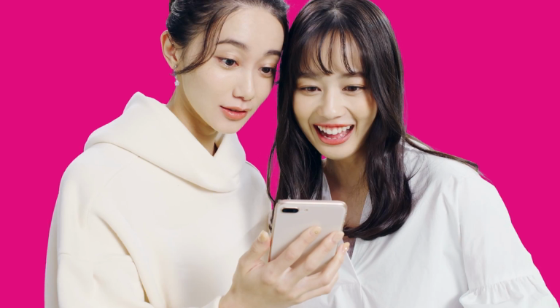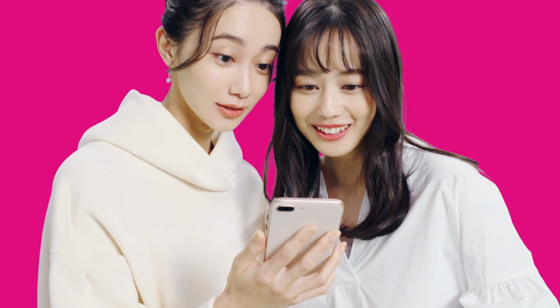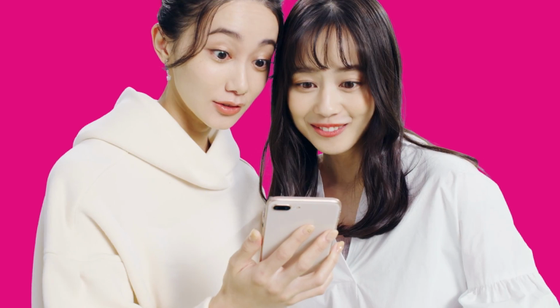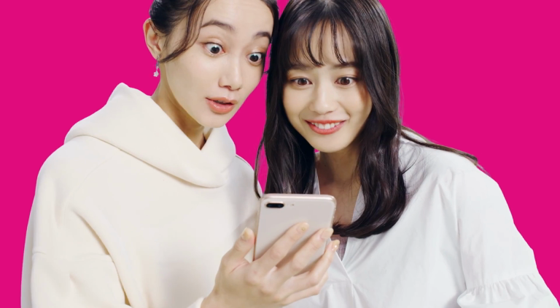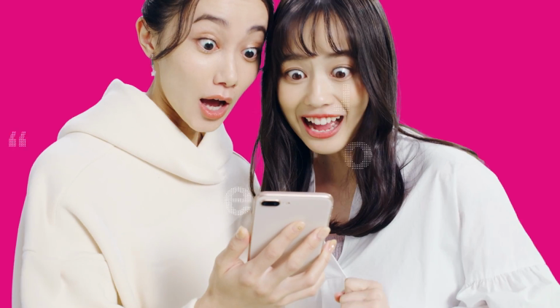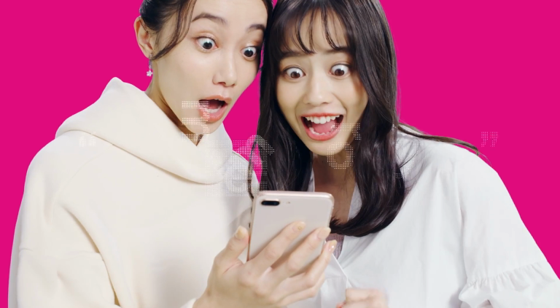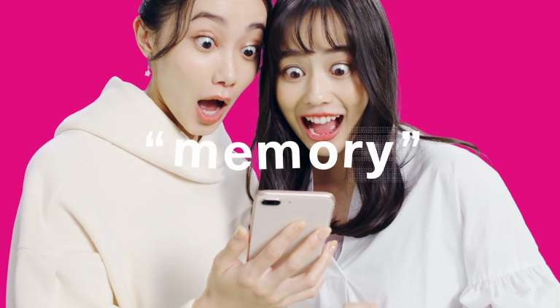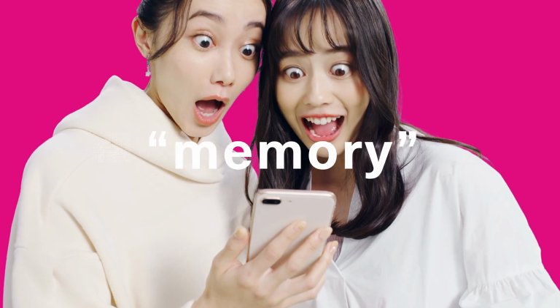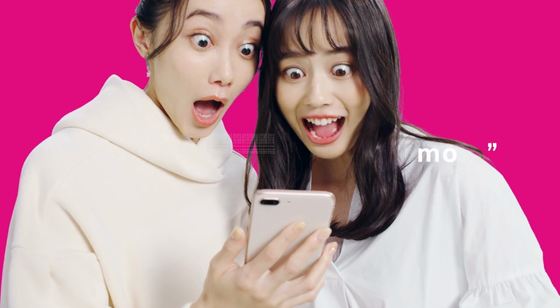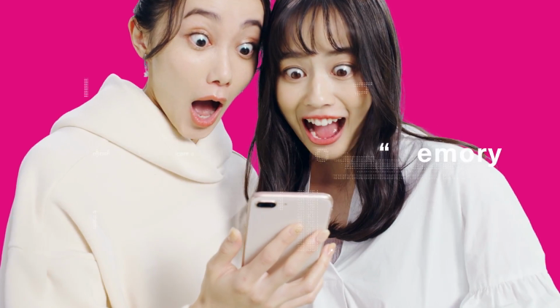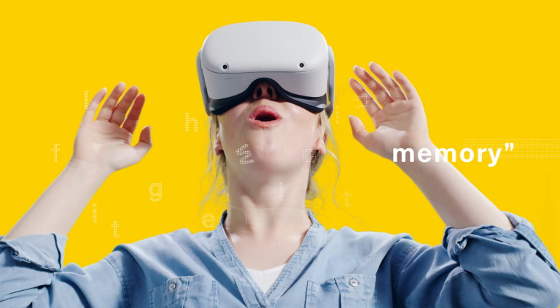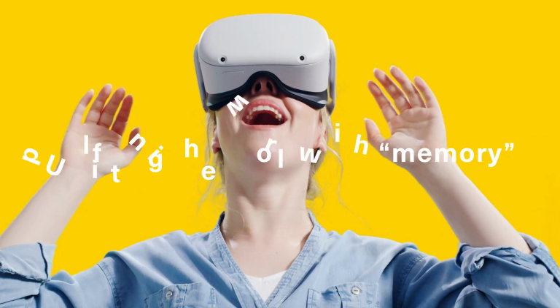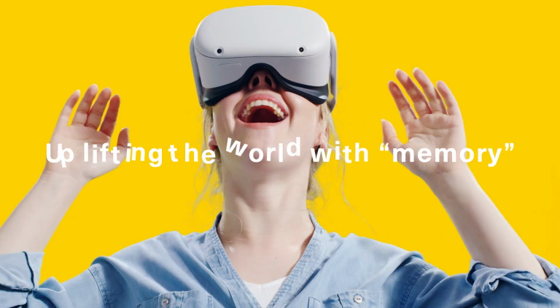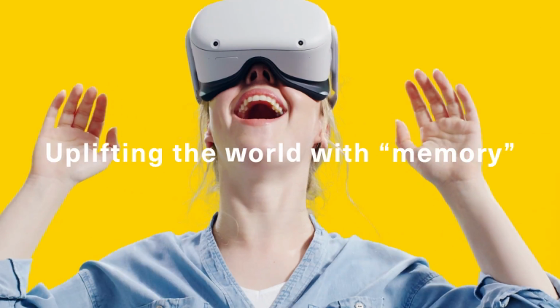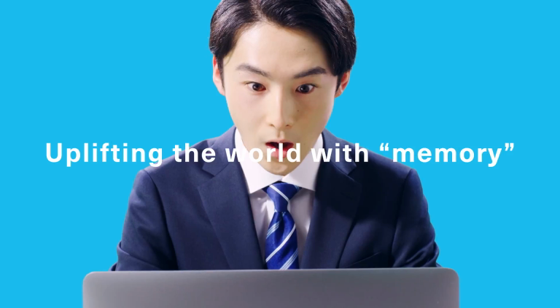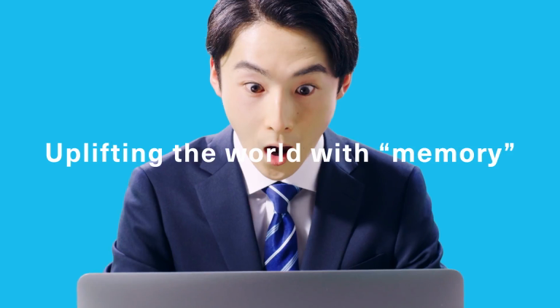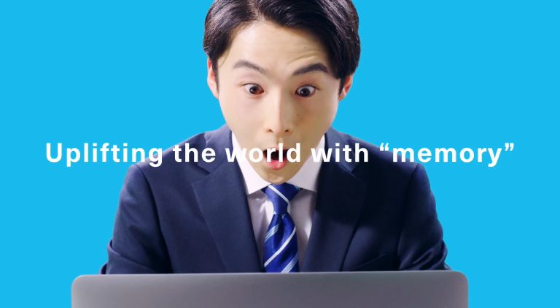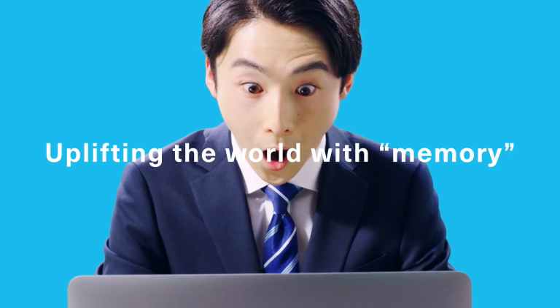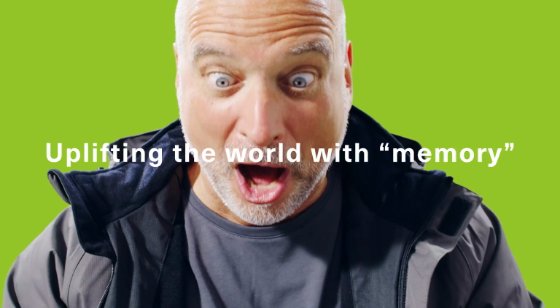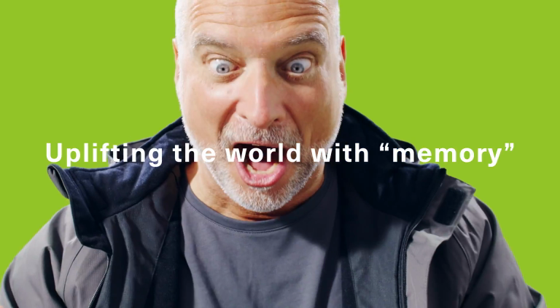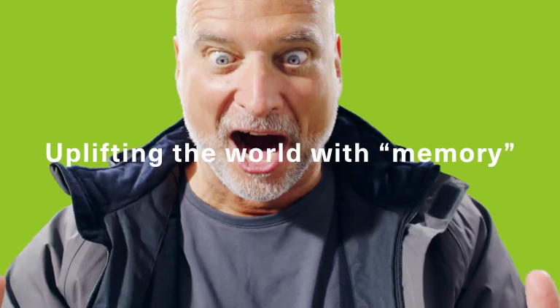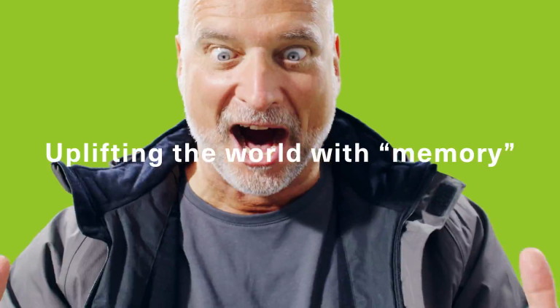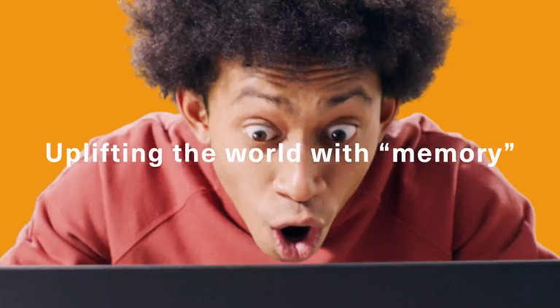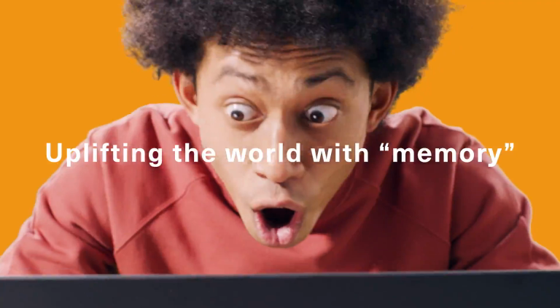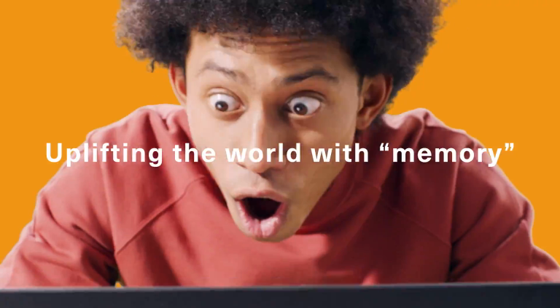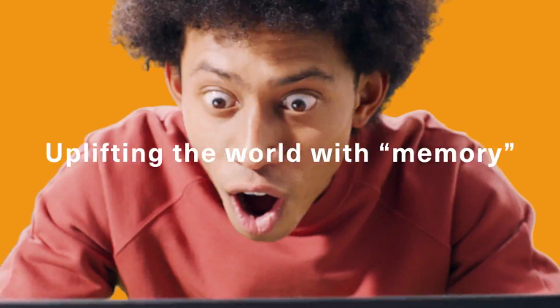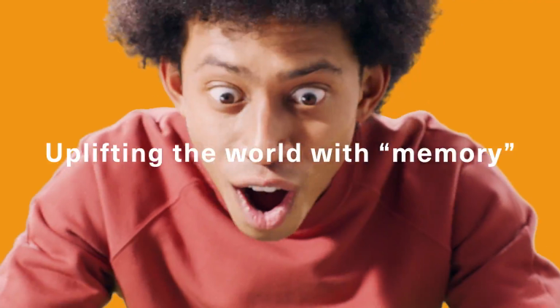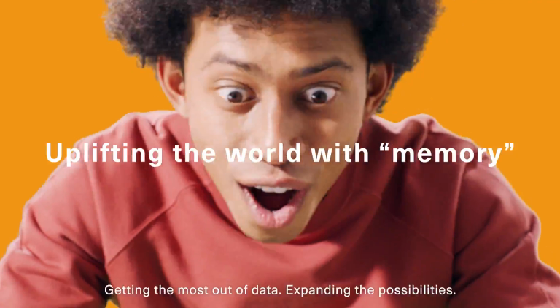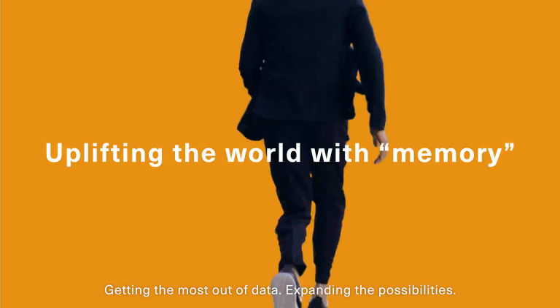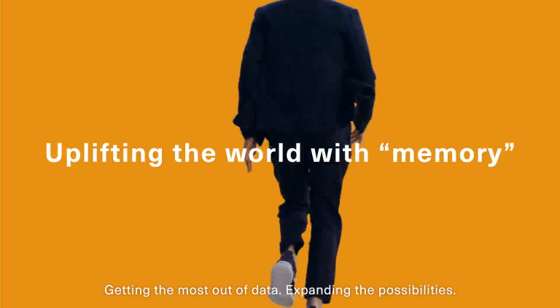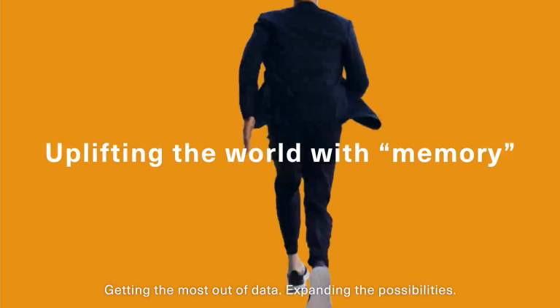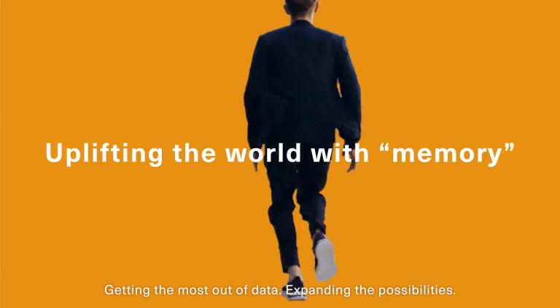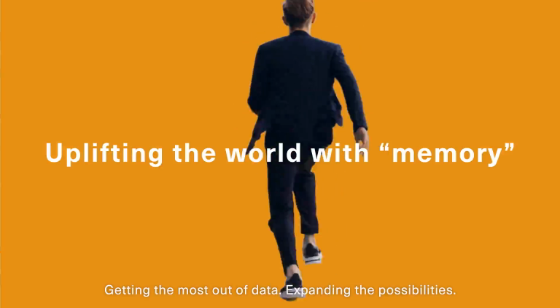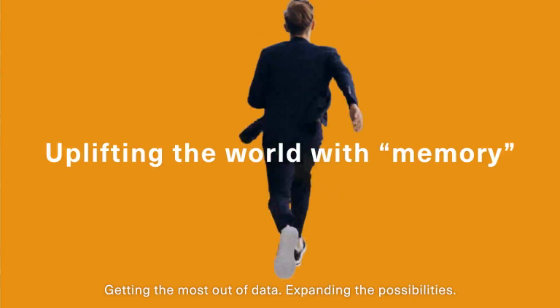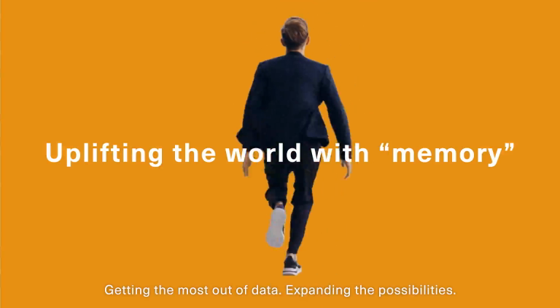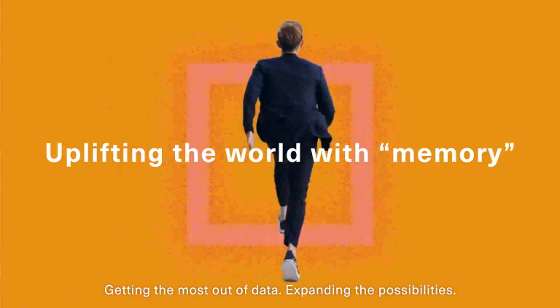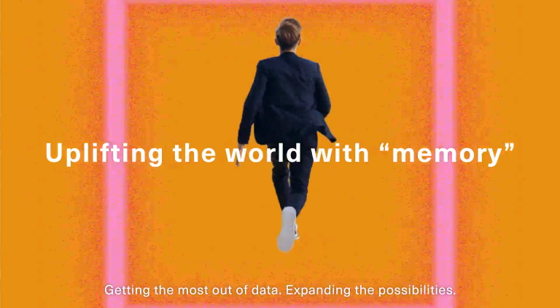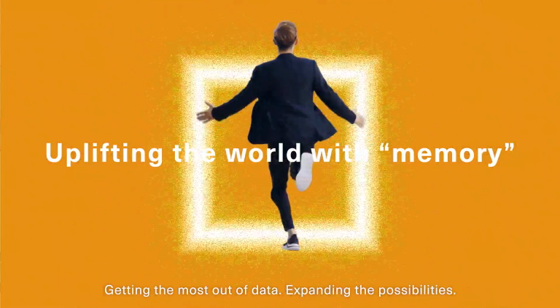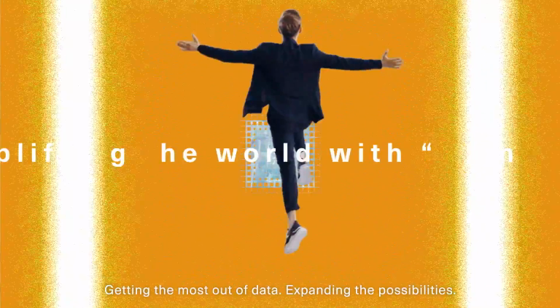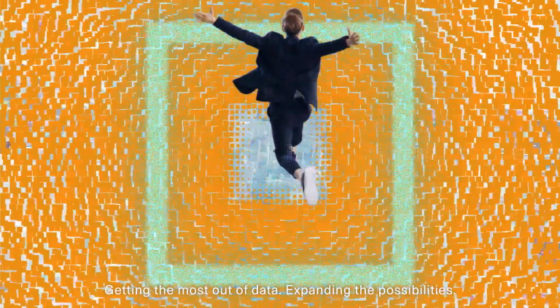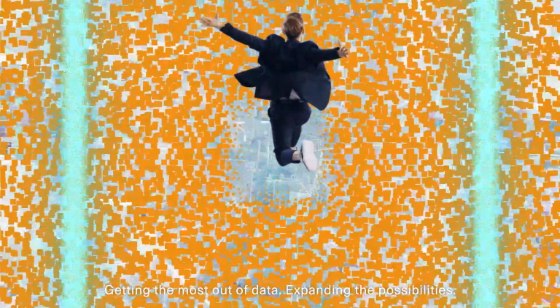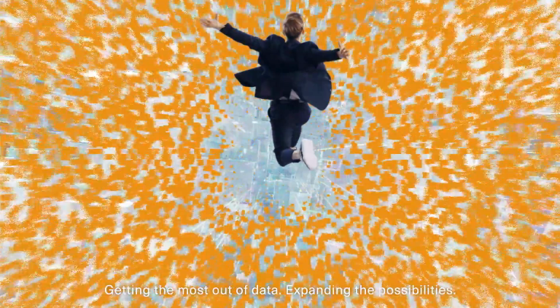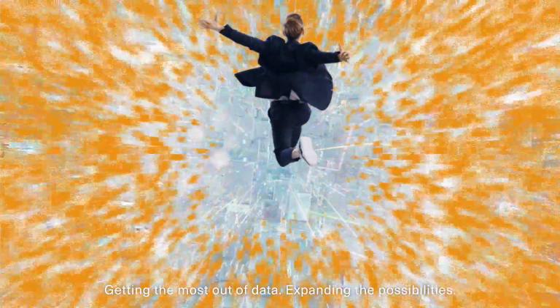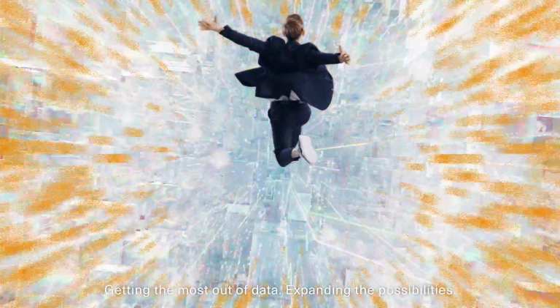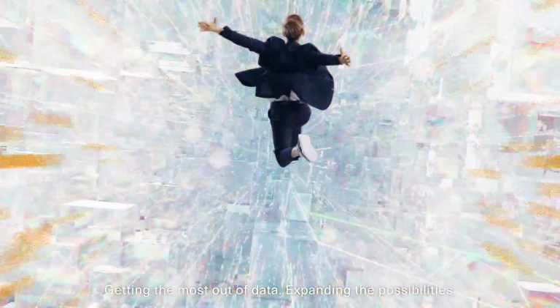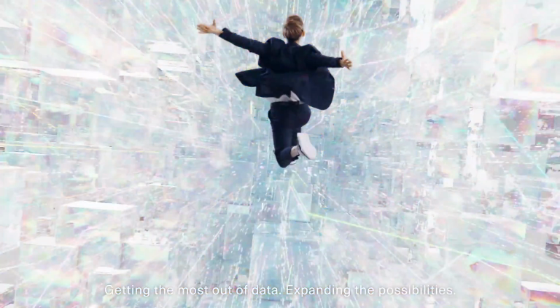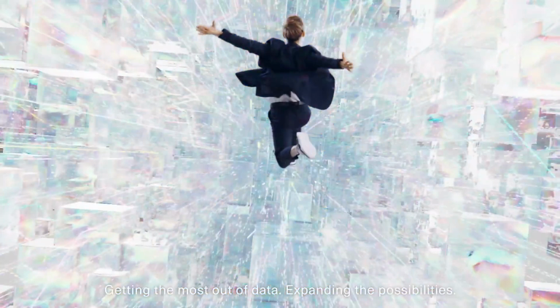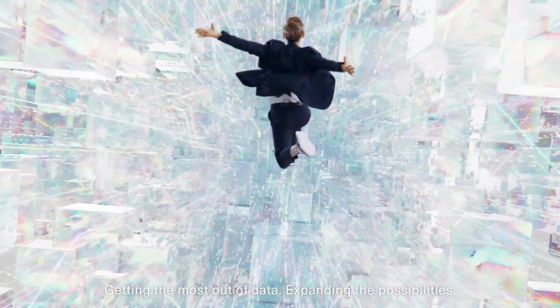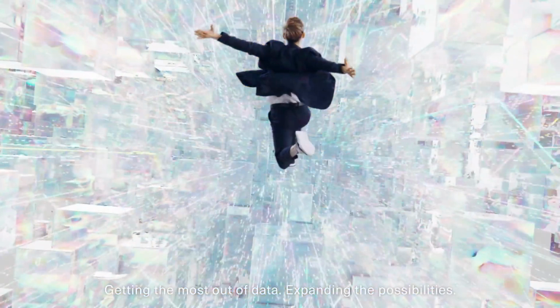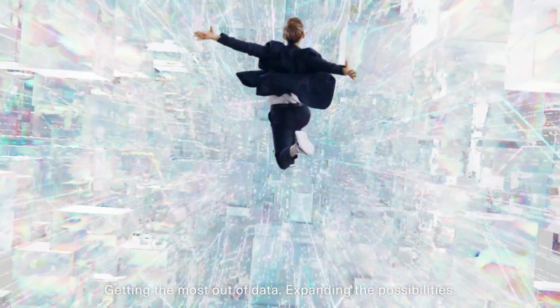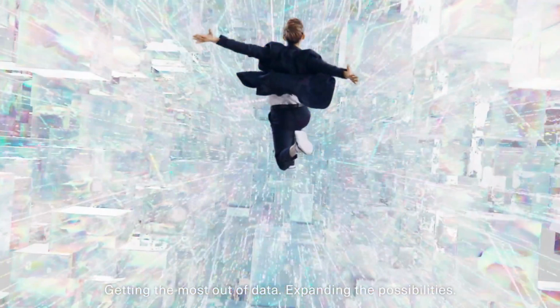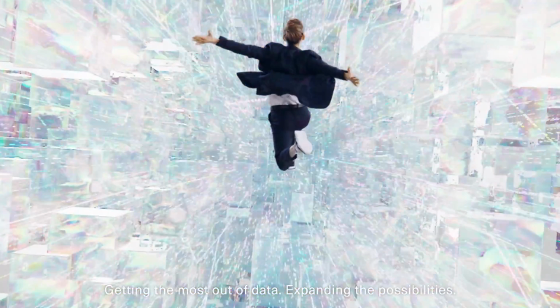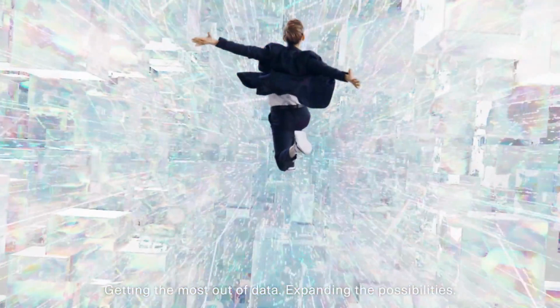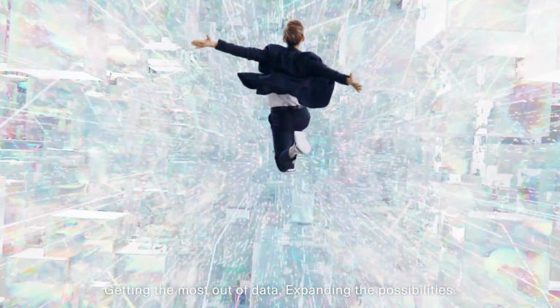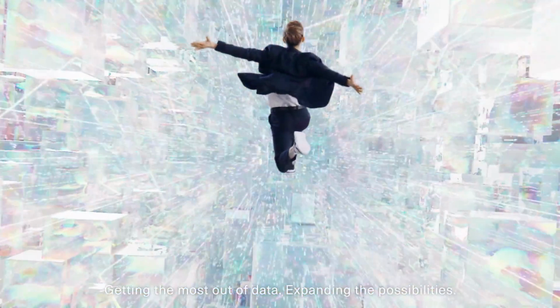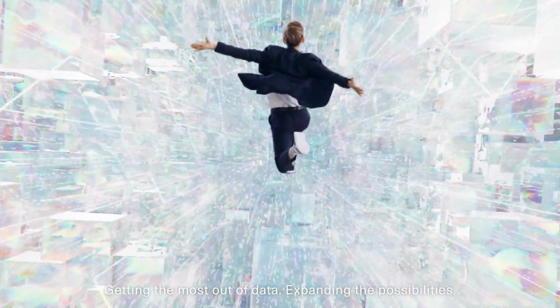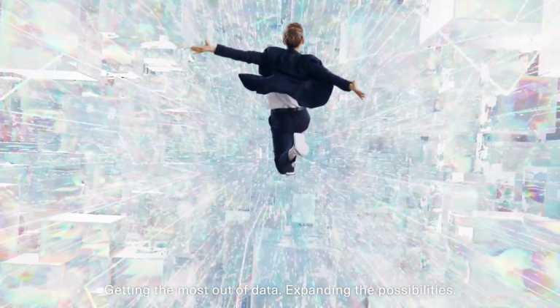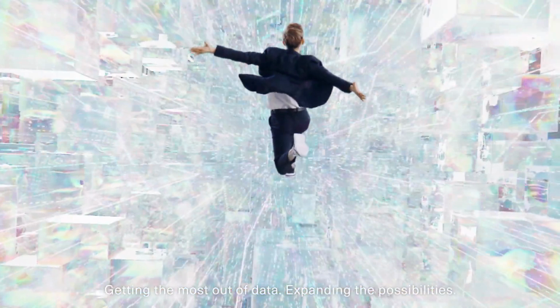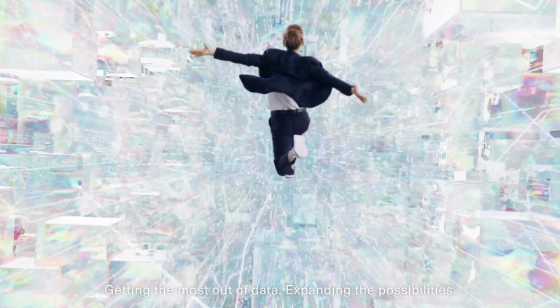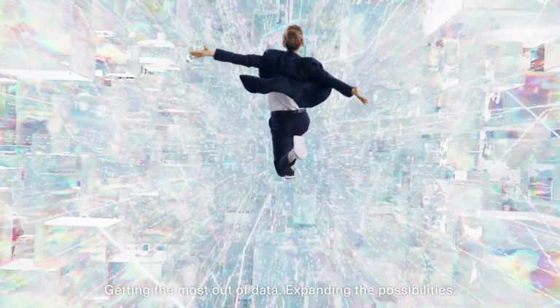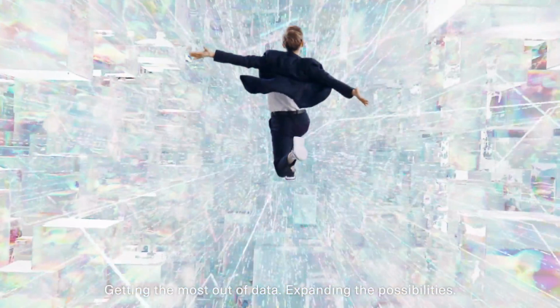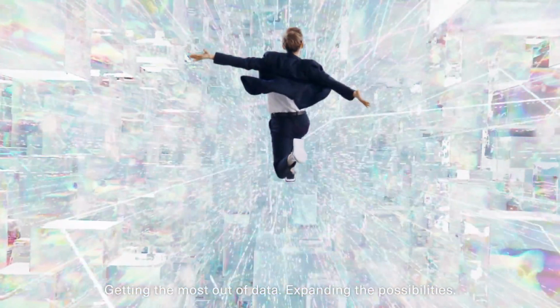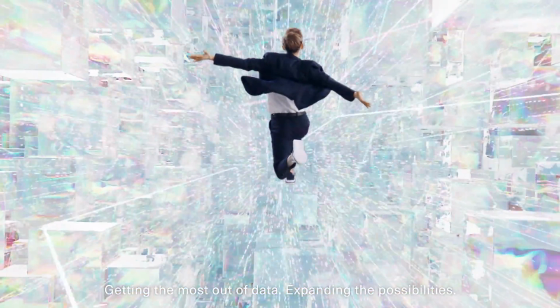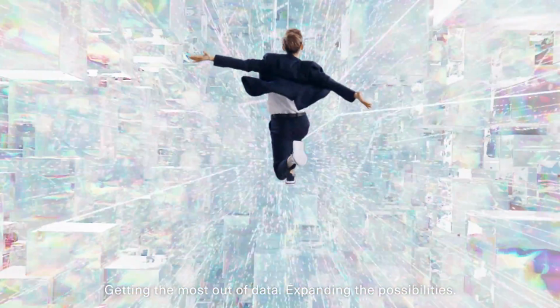Uplifting the world with memory. Getting the most out of data. Expanding the possibilities.